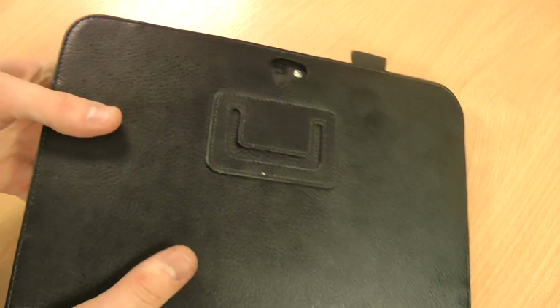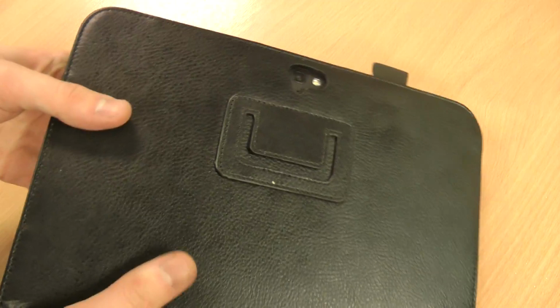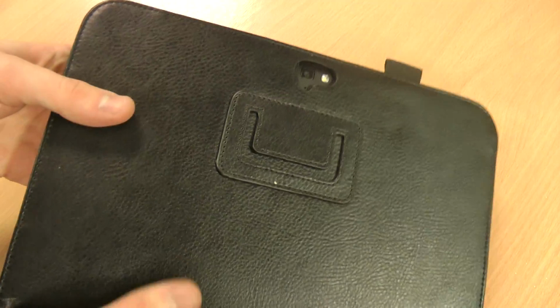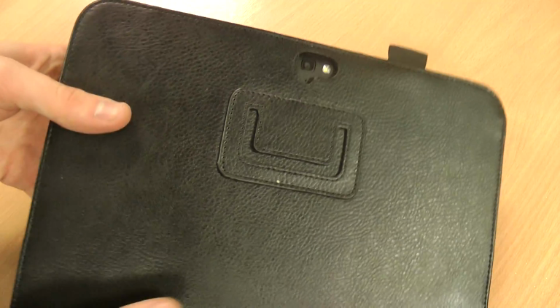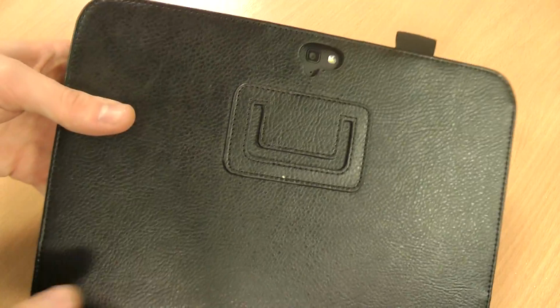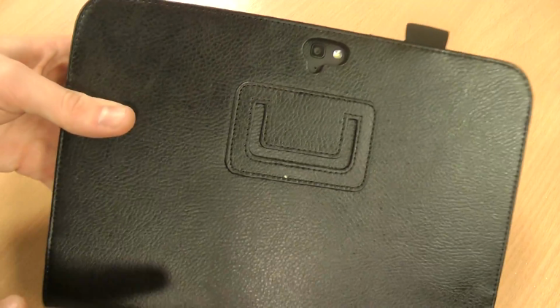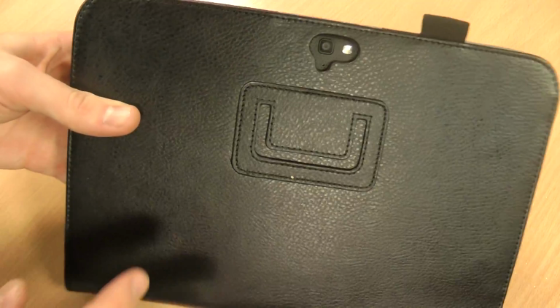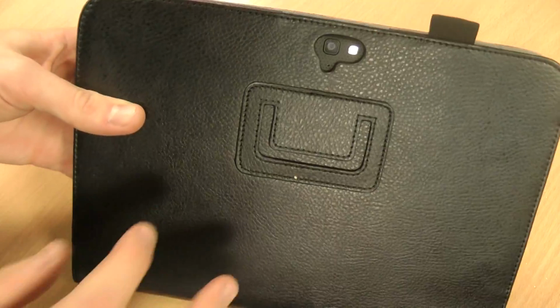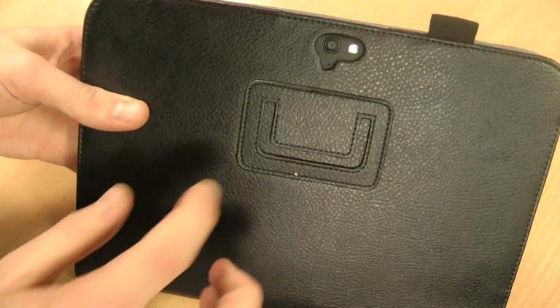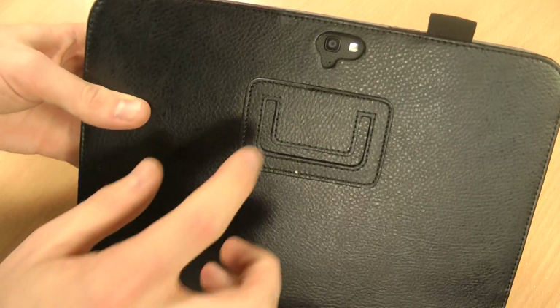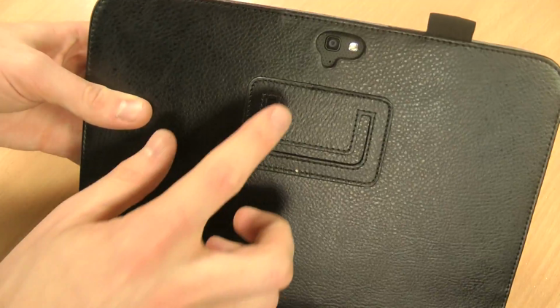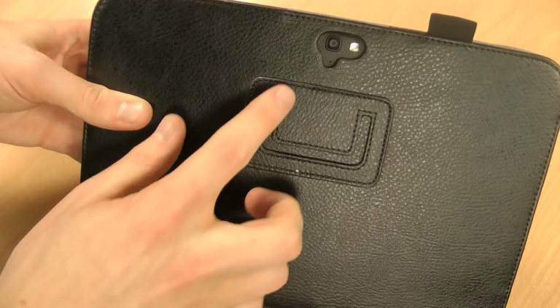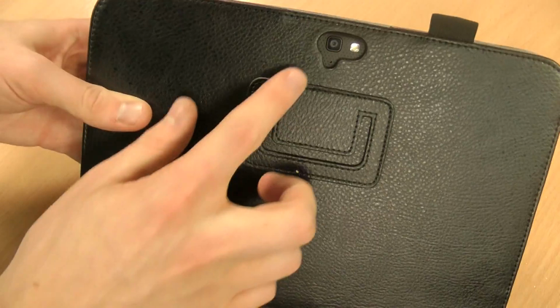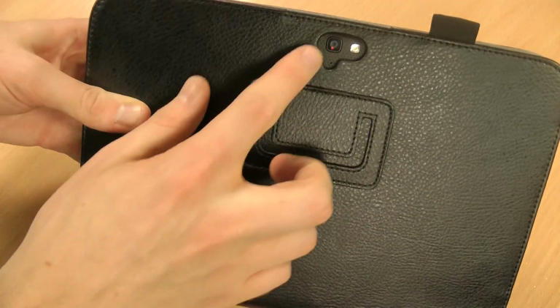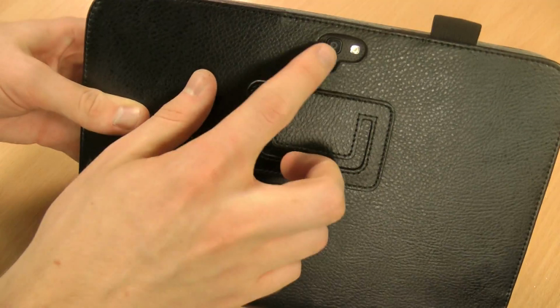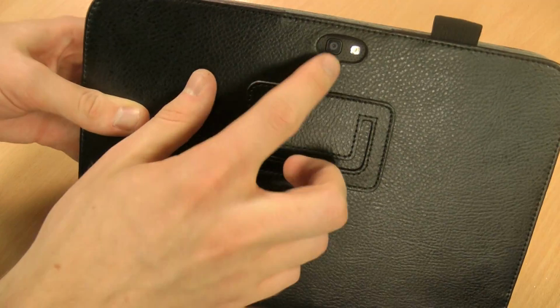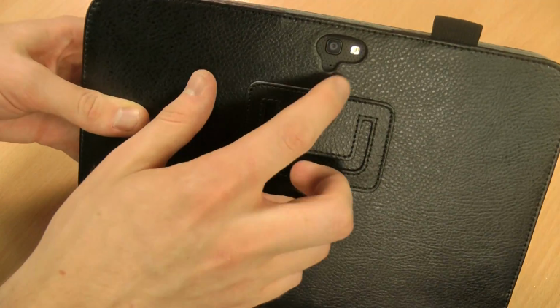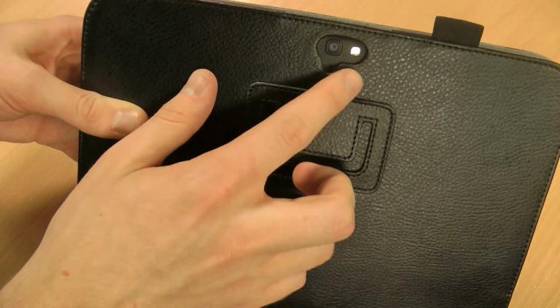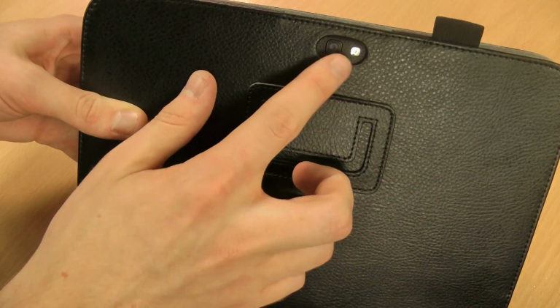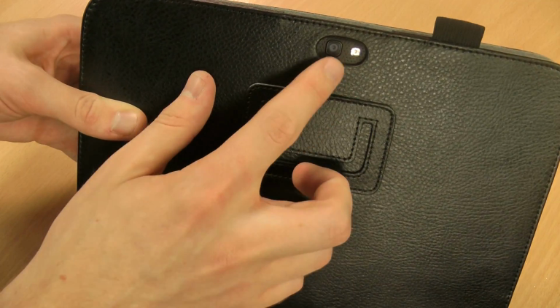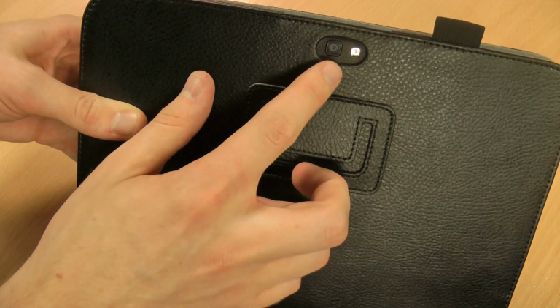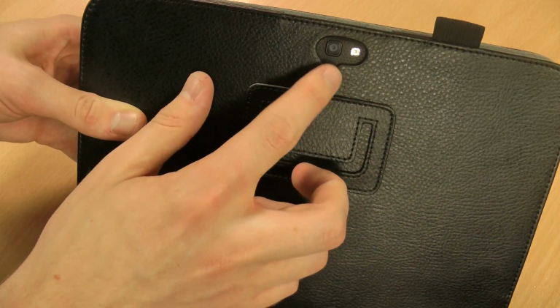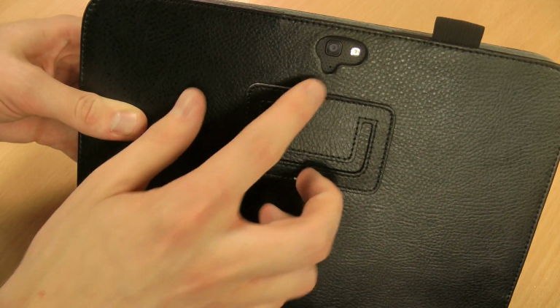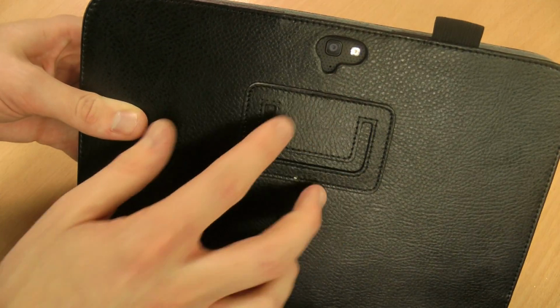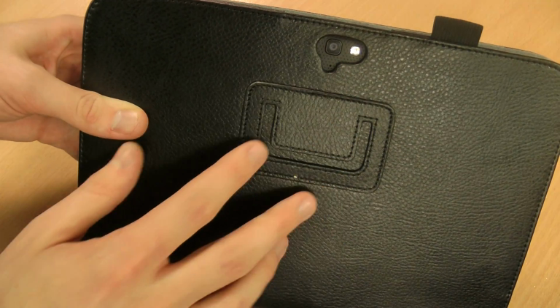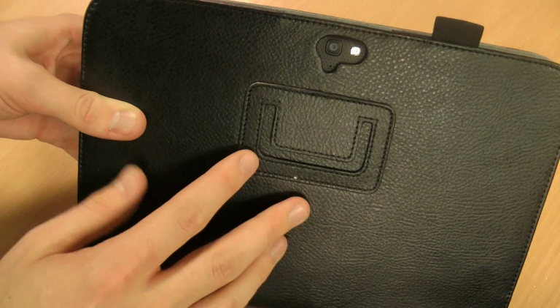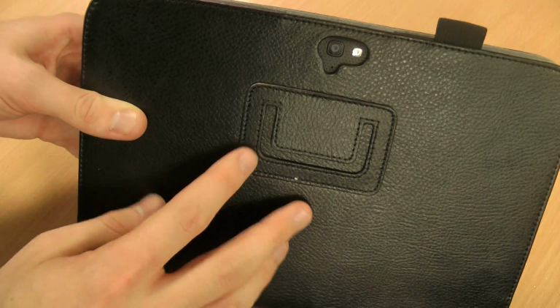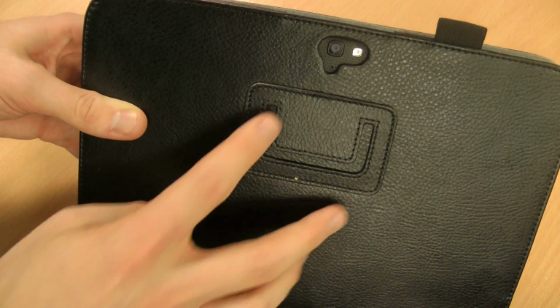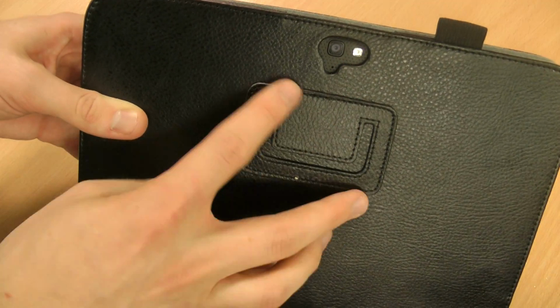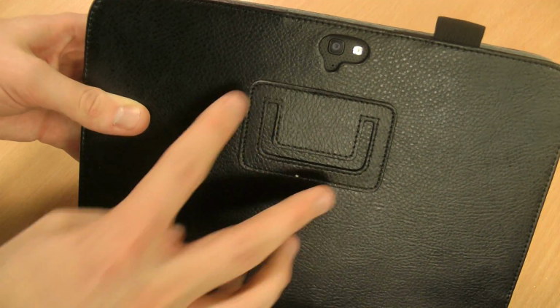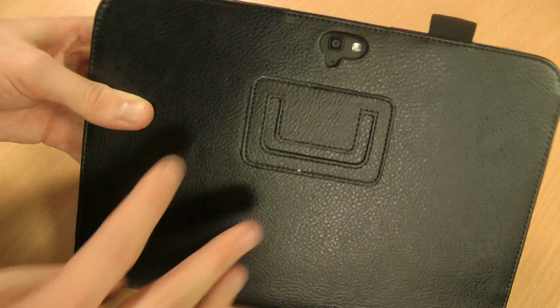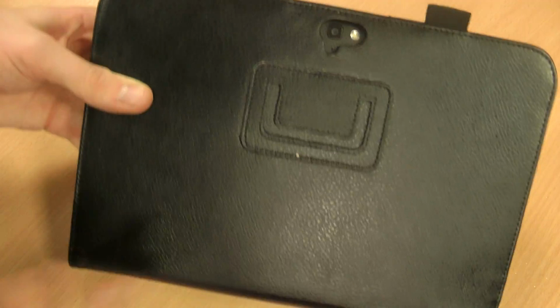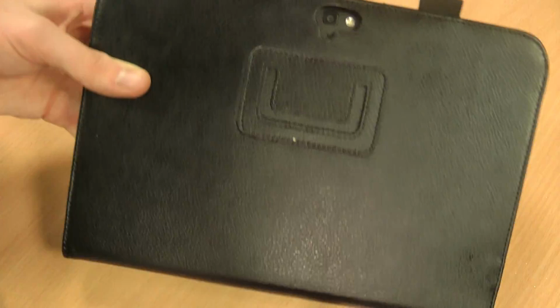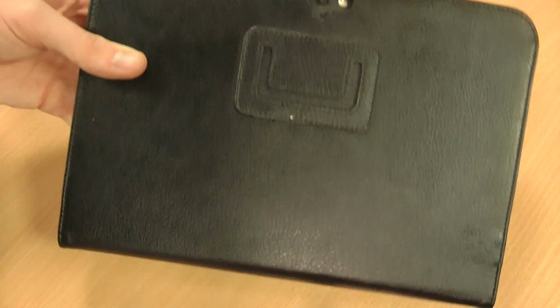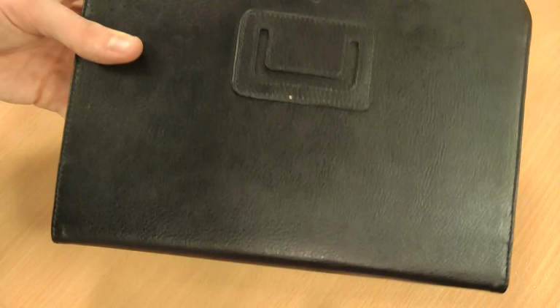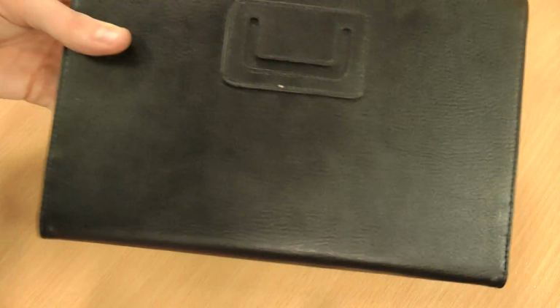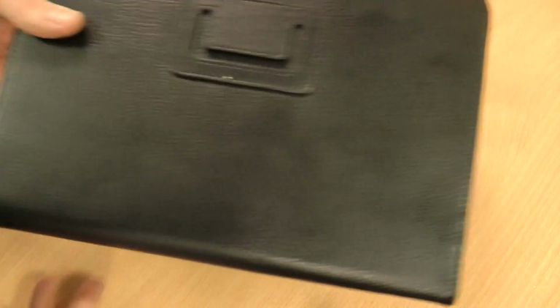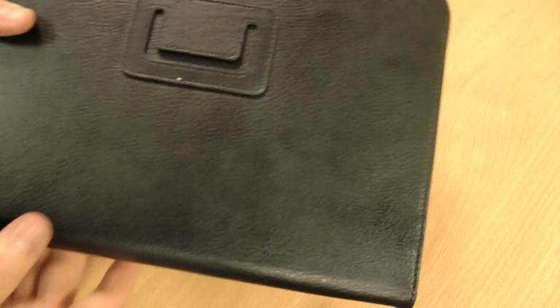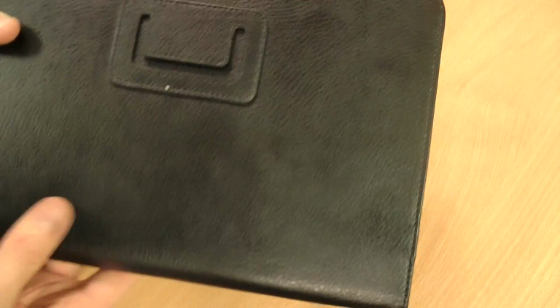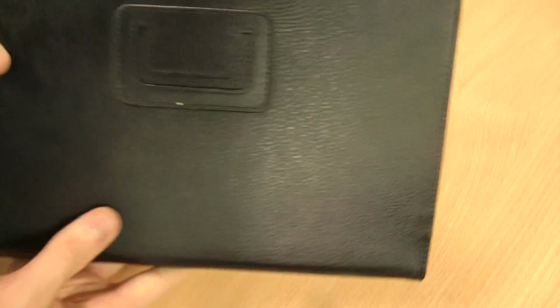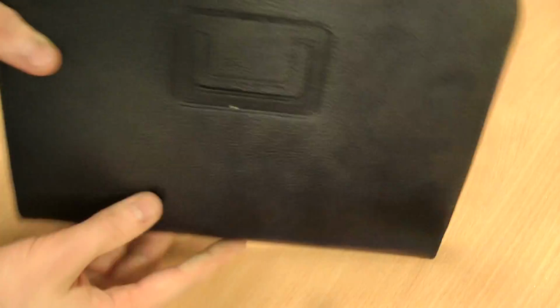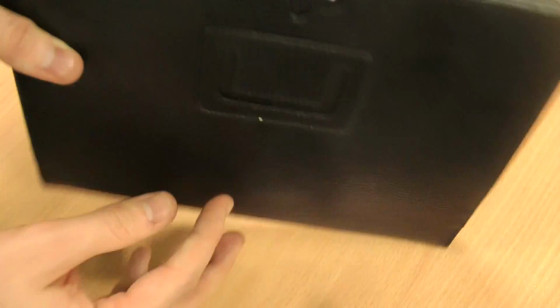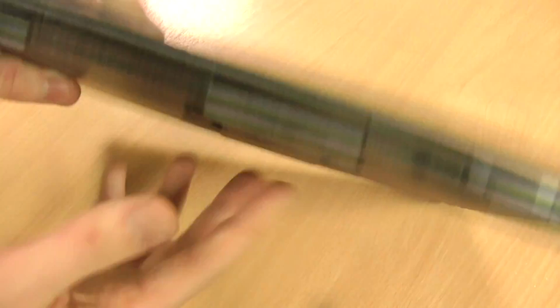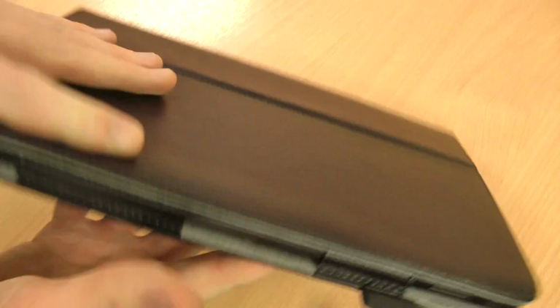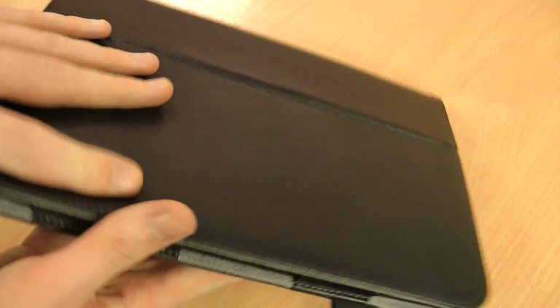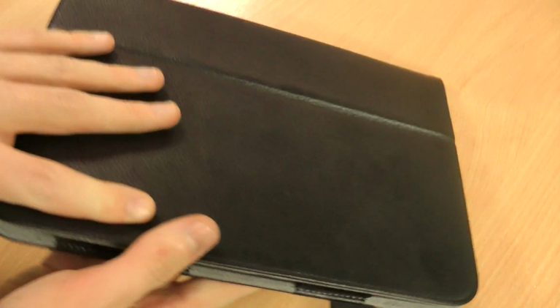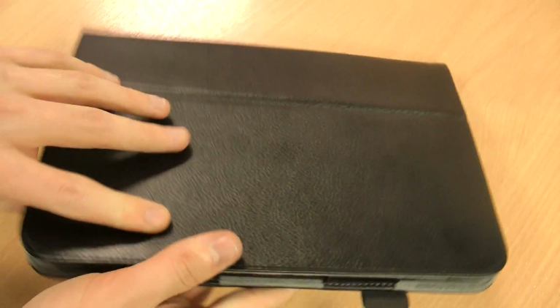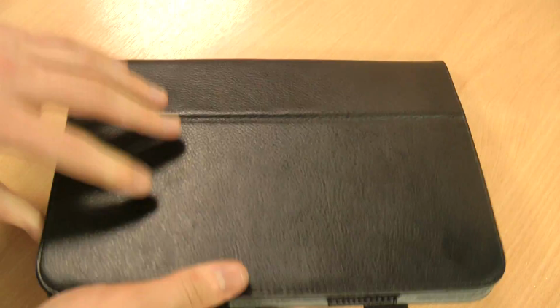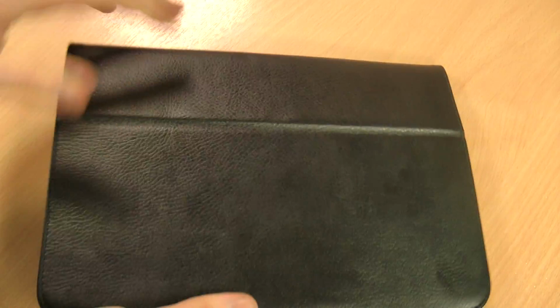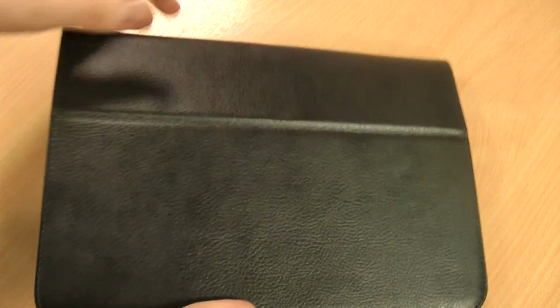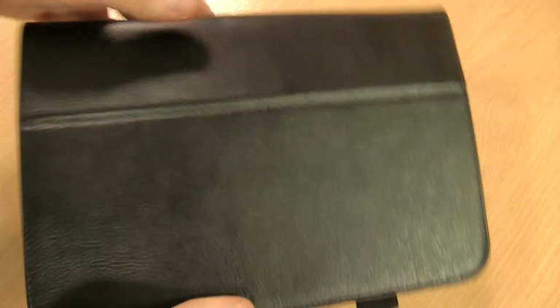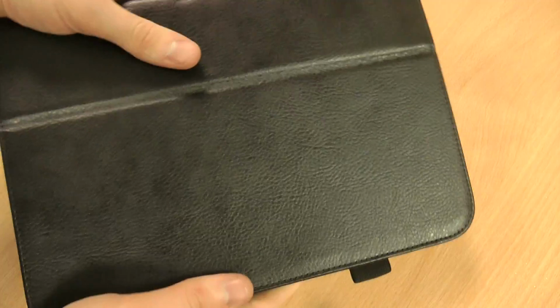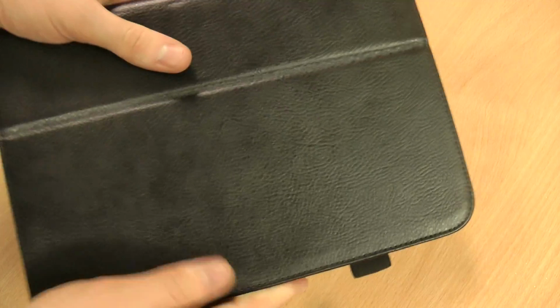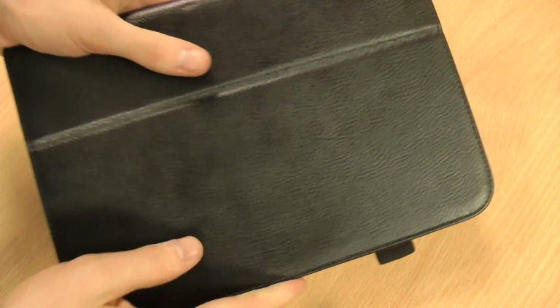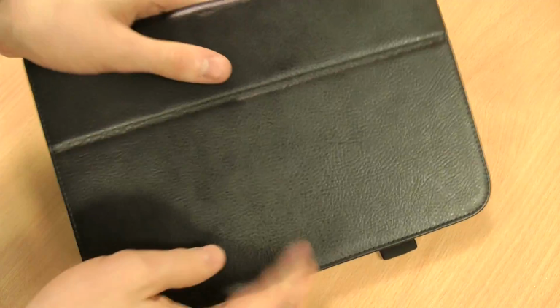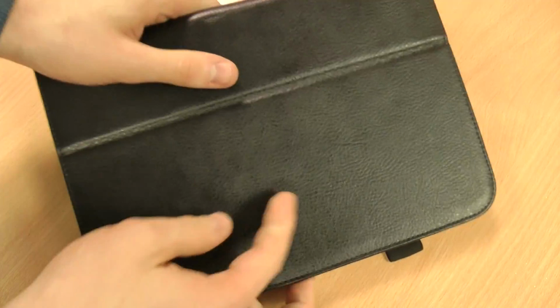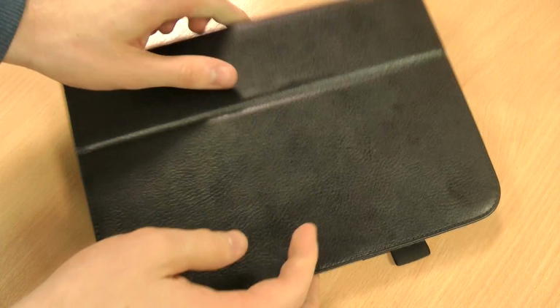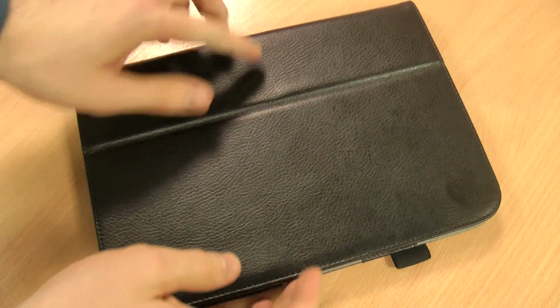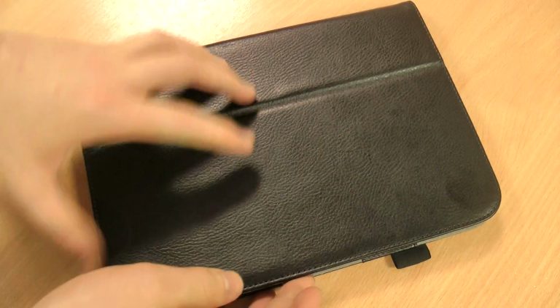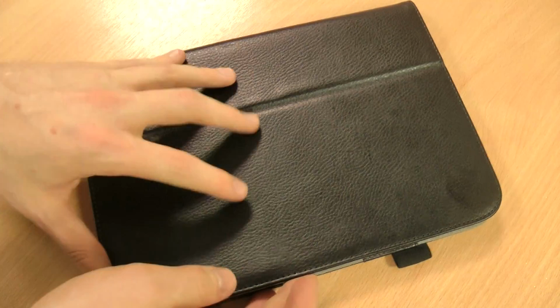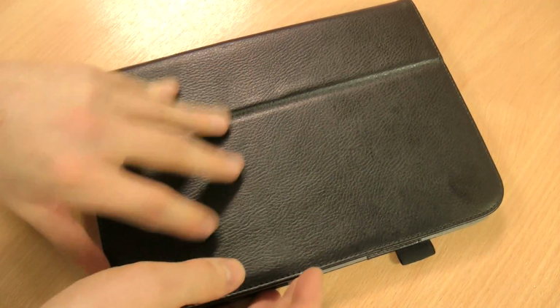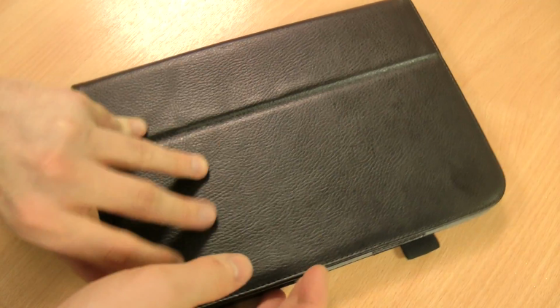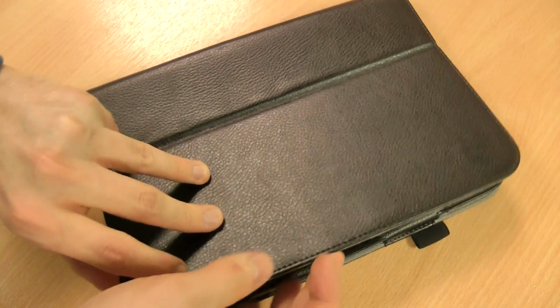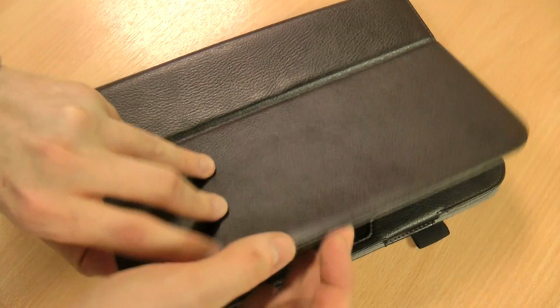I'll just show you the basics first. You've got a cutout for the camera and flash at the back, meaning that's really easy to use even whilst inside the case.